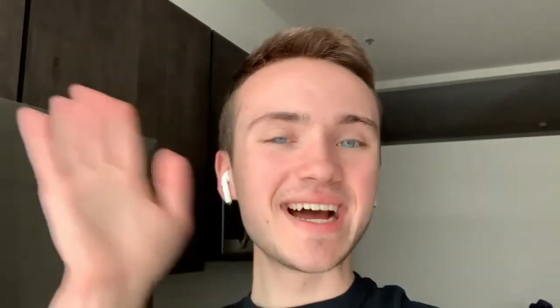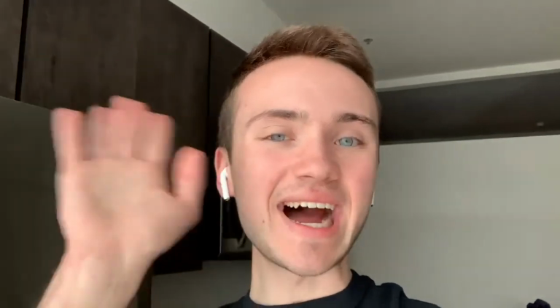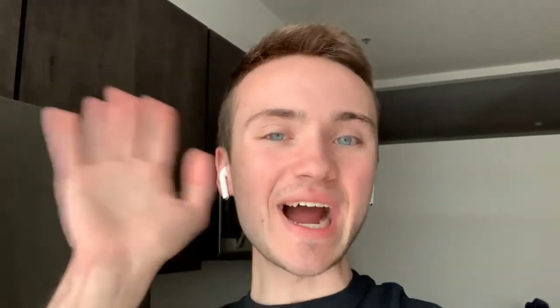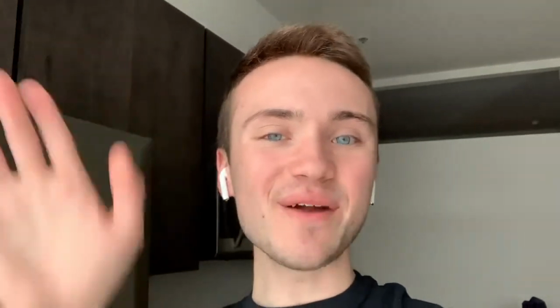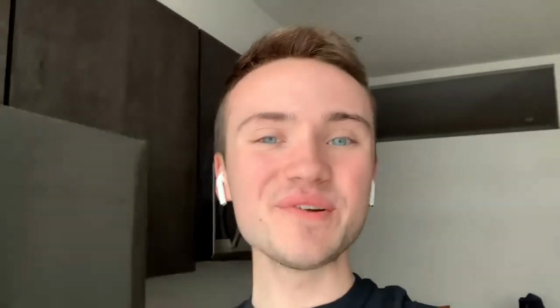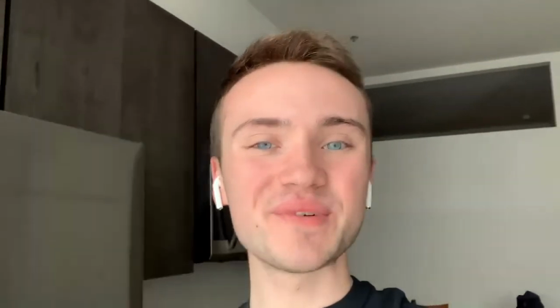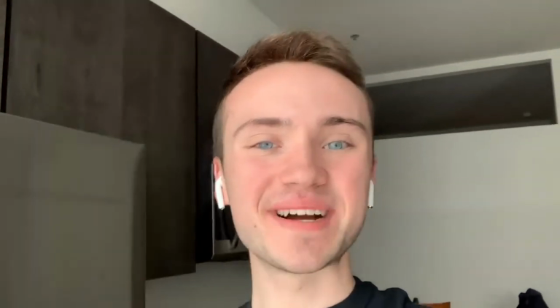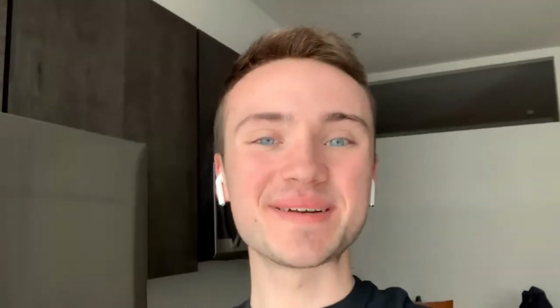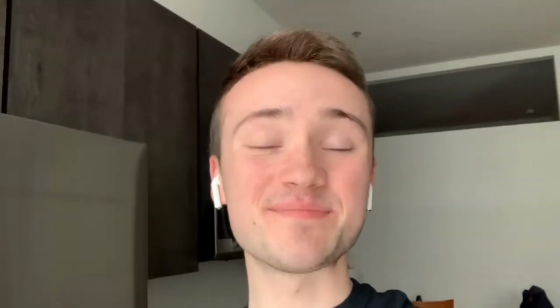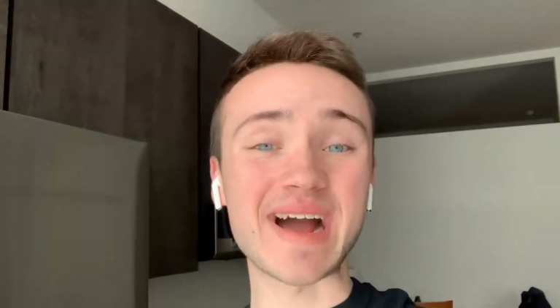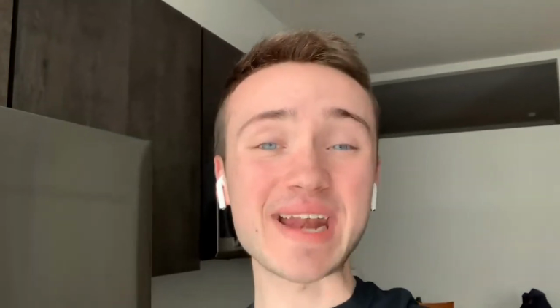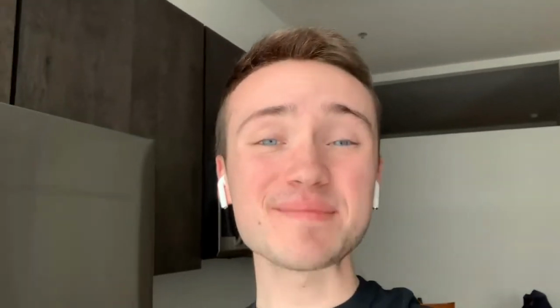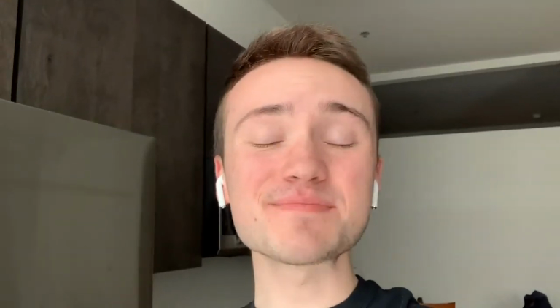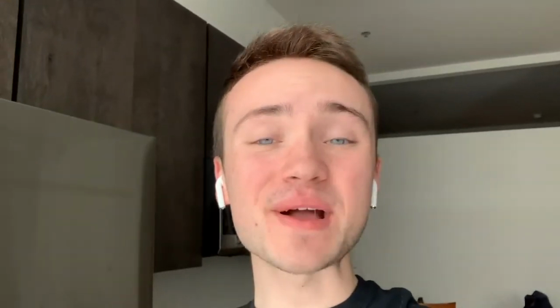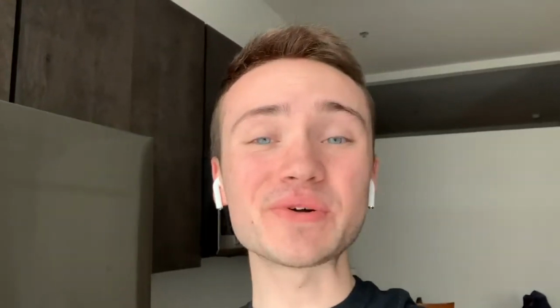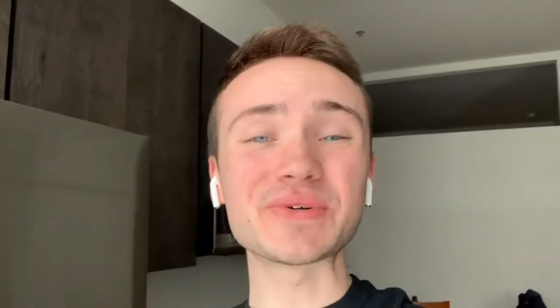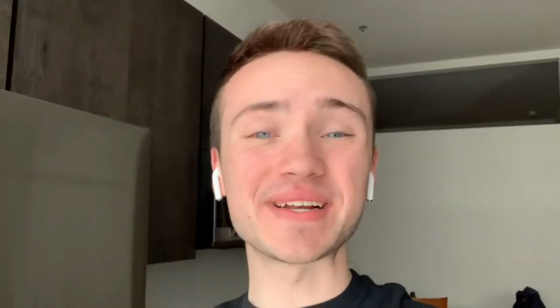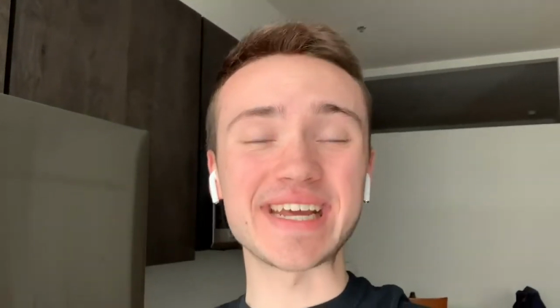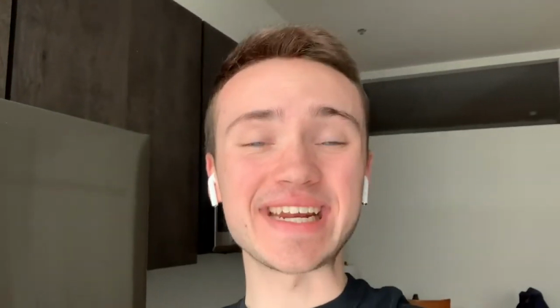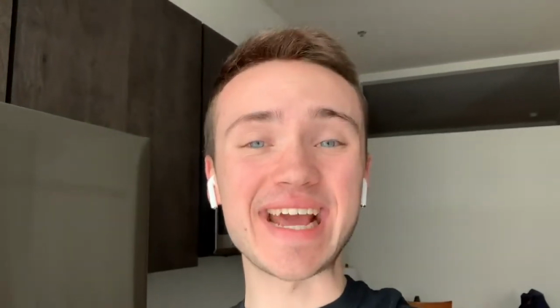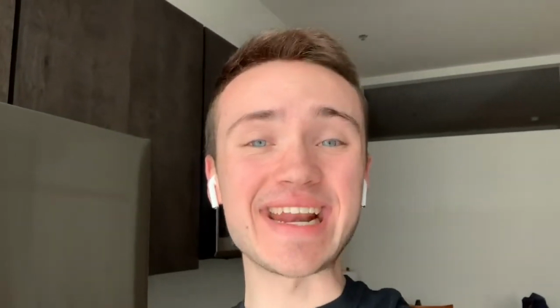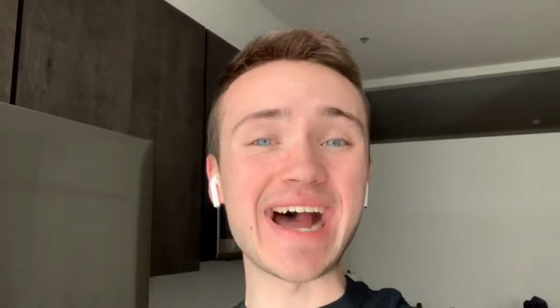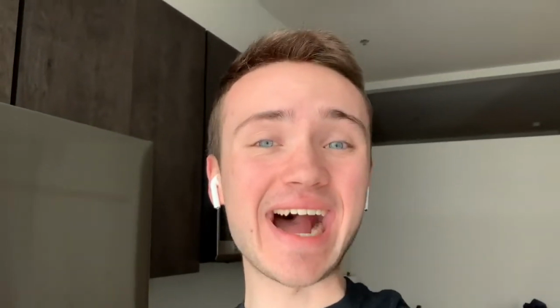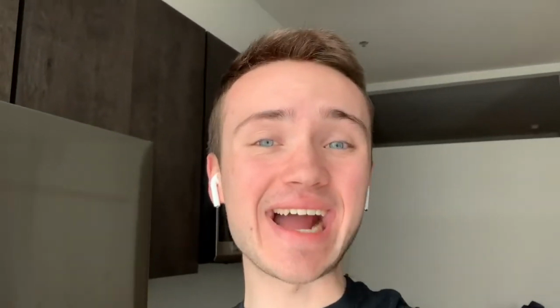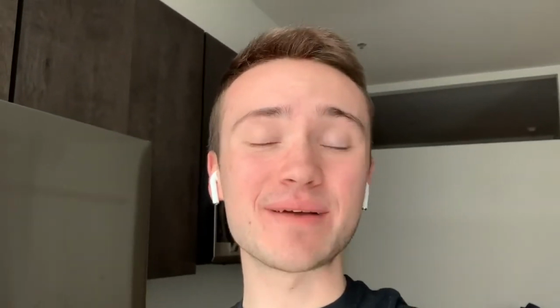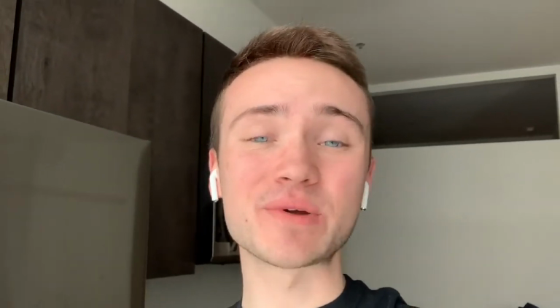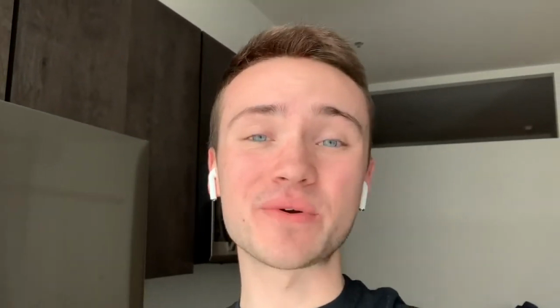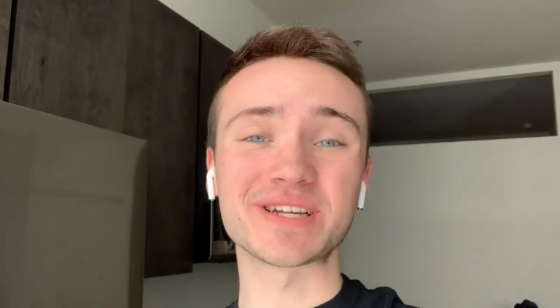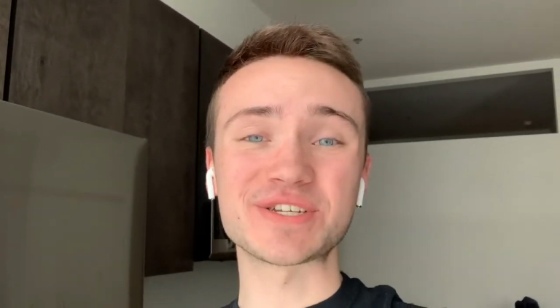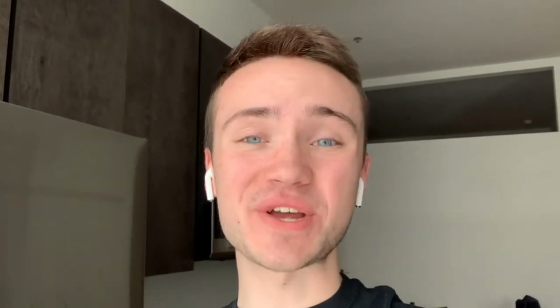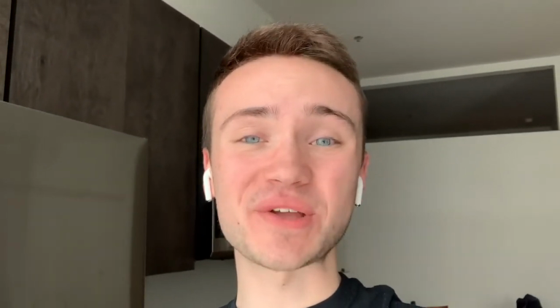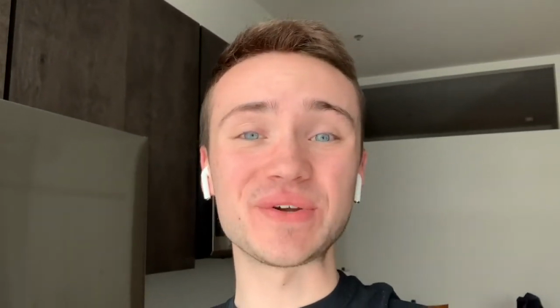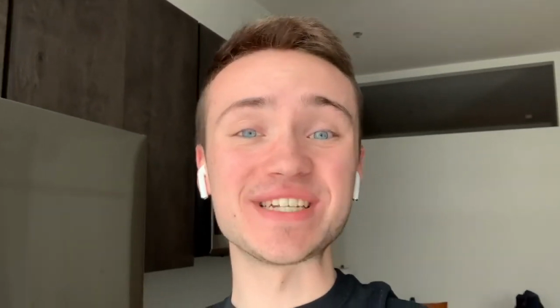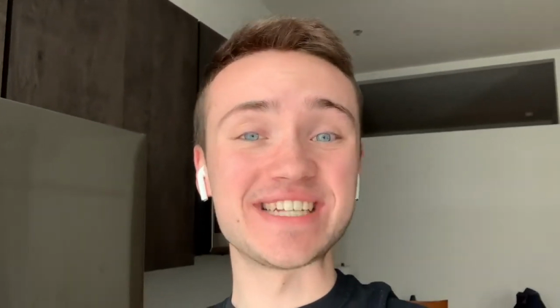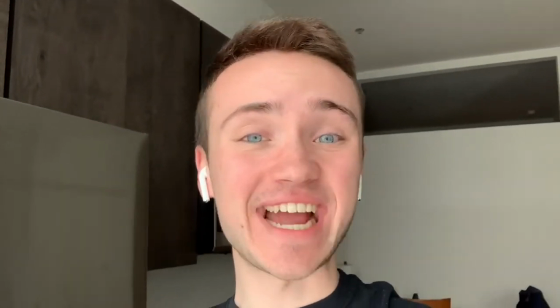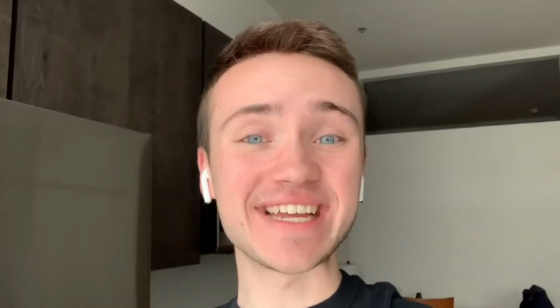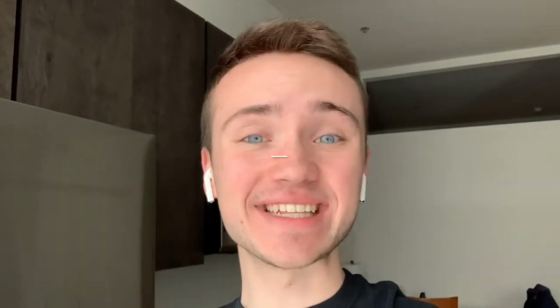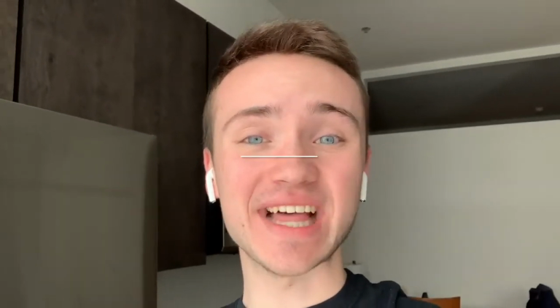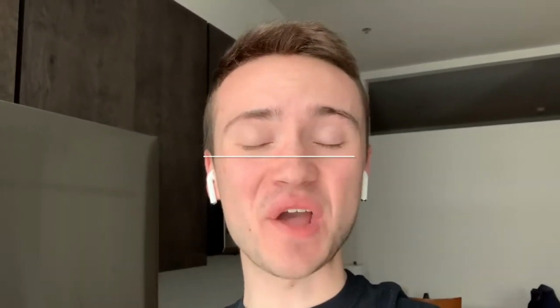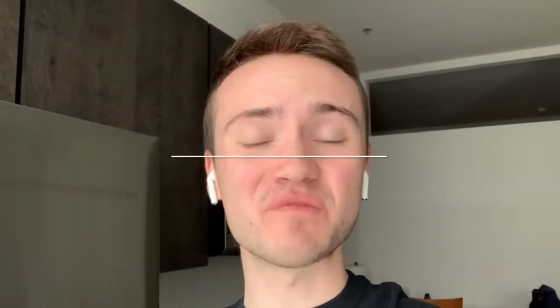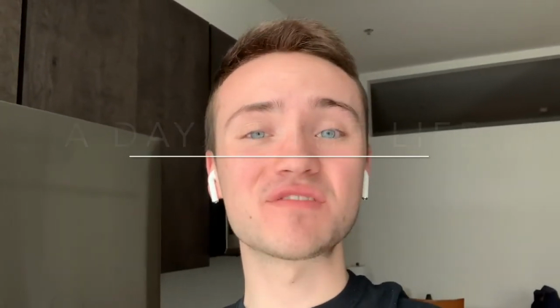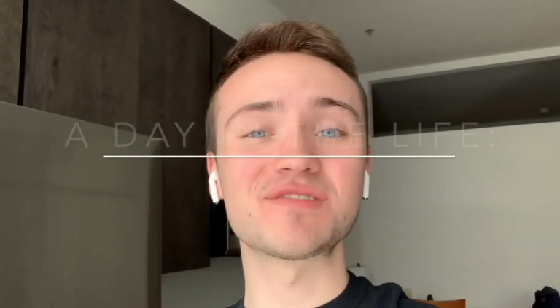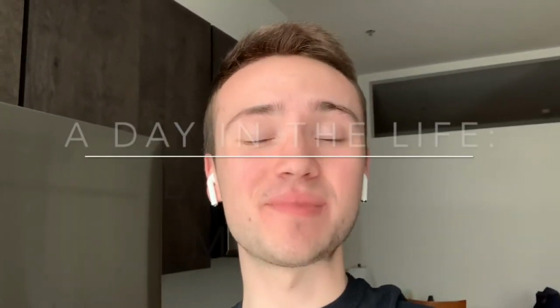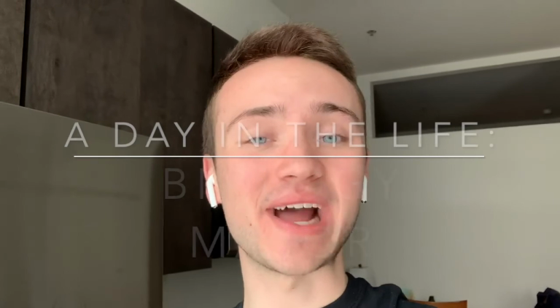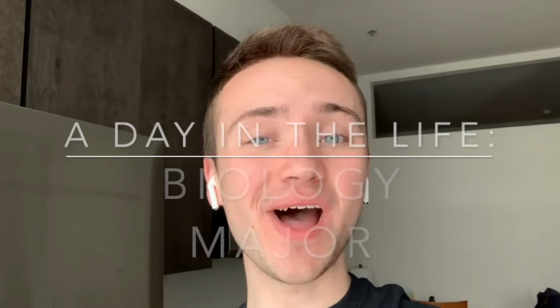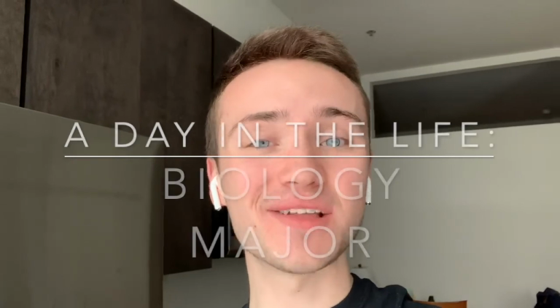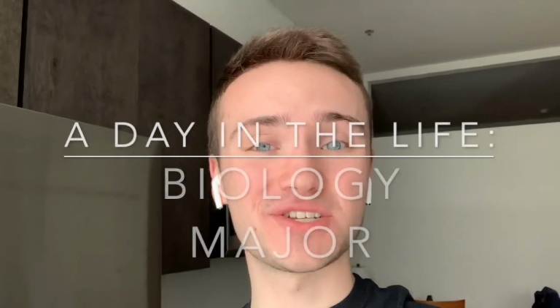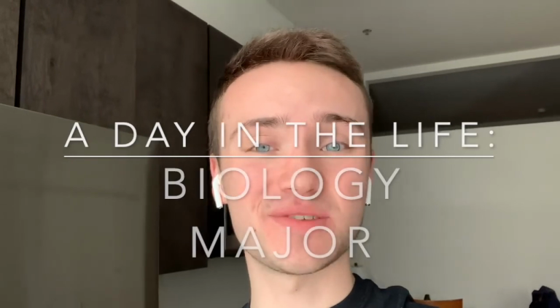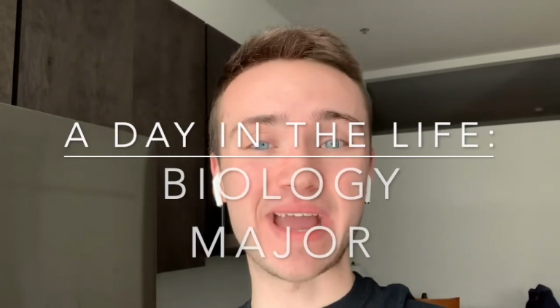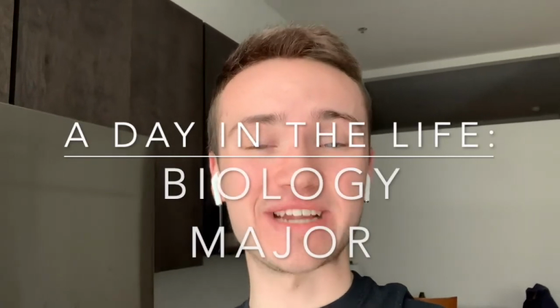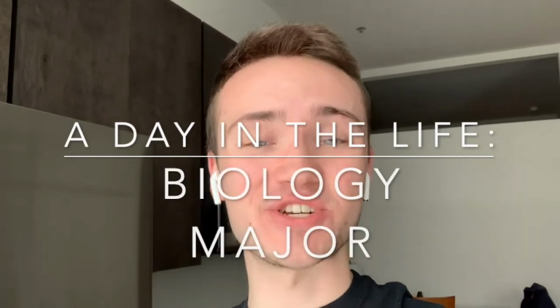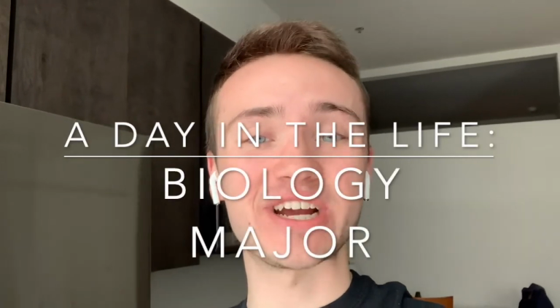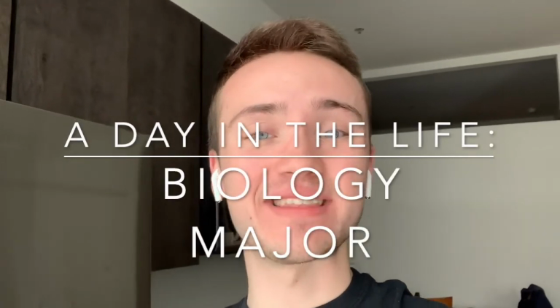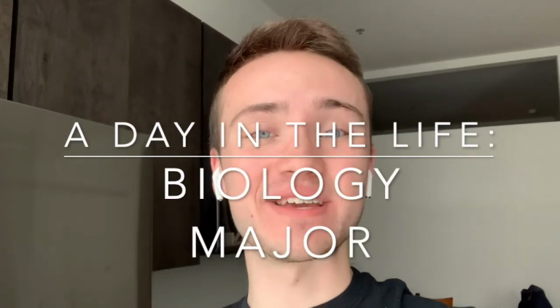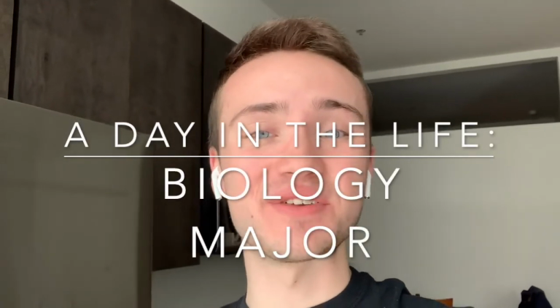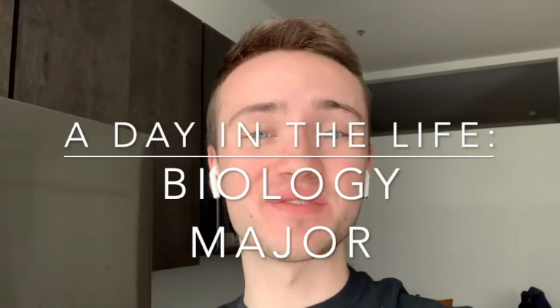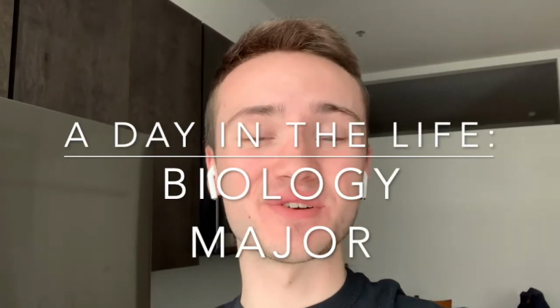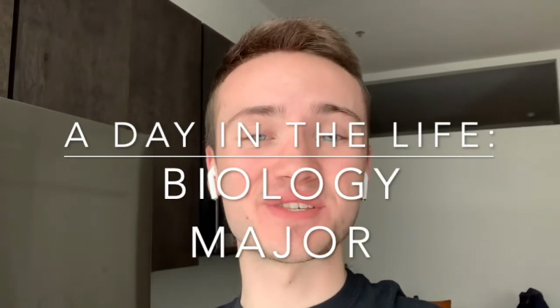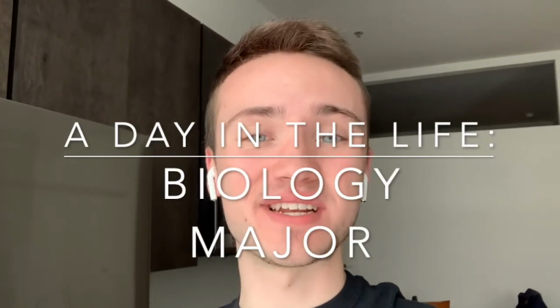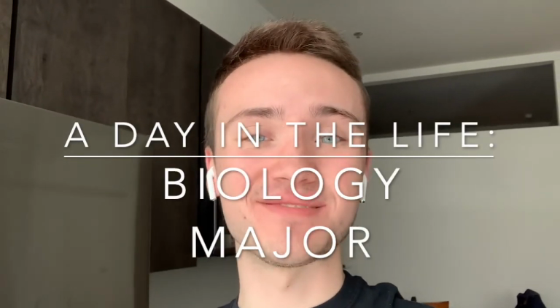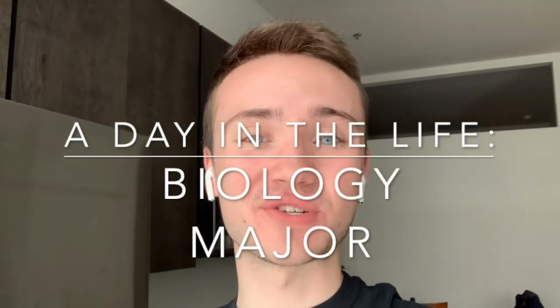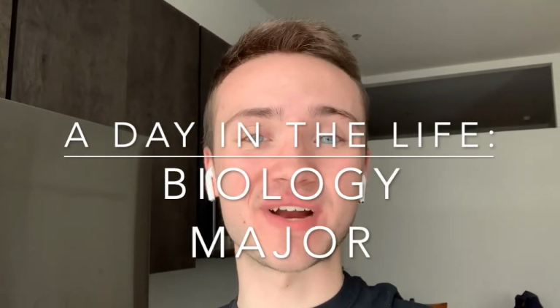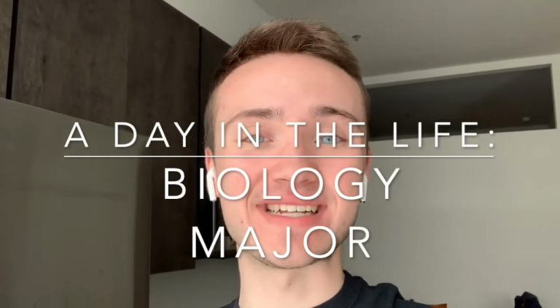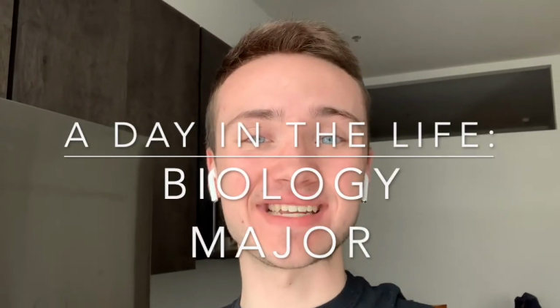Hi everyone, my name is Michael Quinnen and I am going to show you a day in the life of a biology major at the University of Scranton.